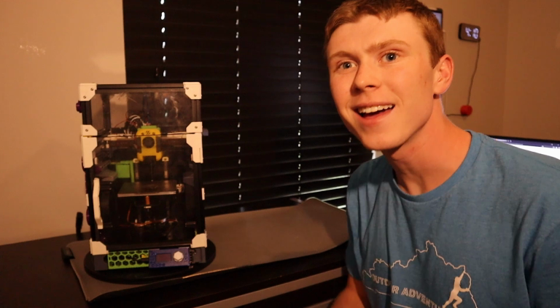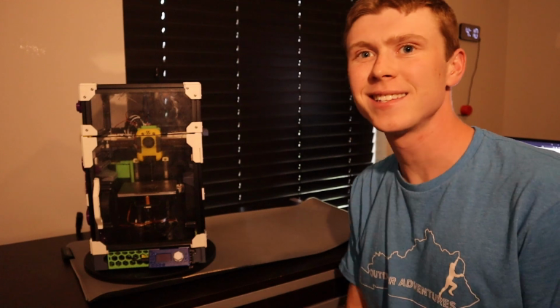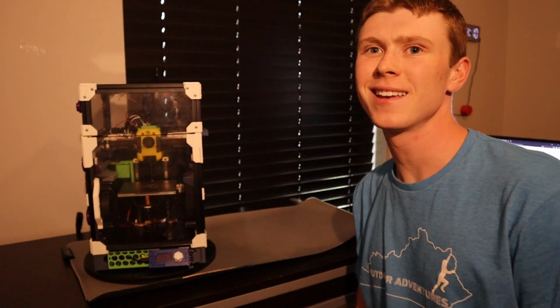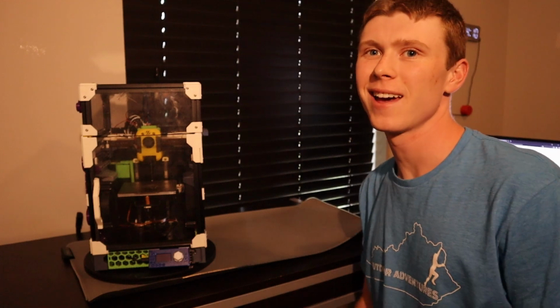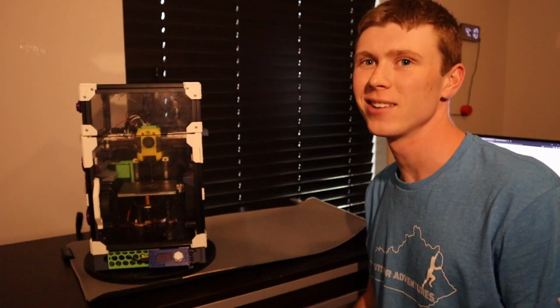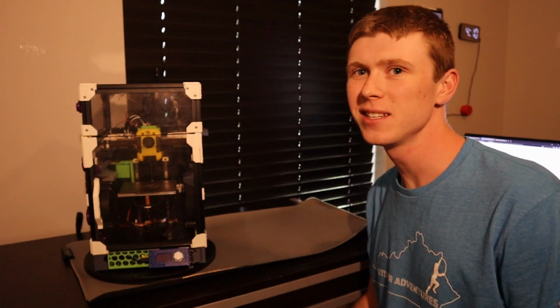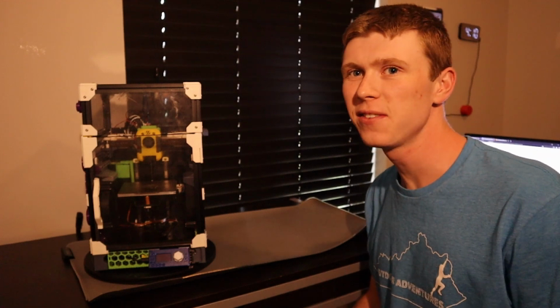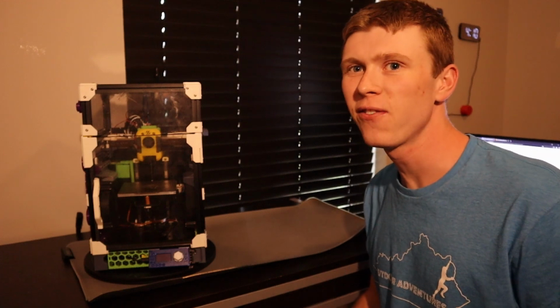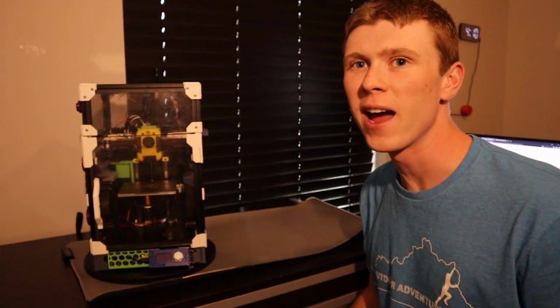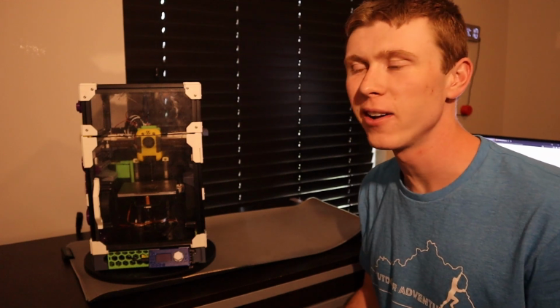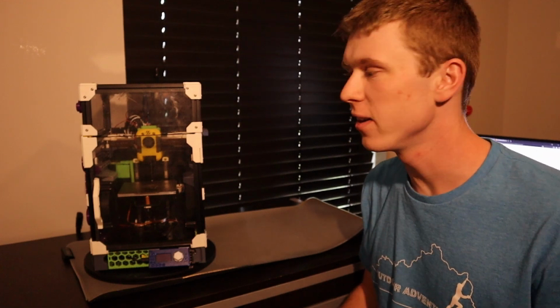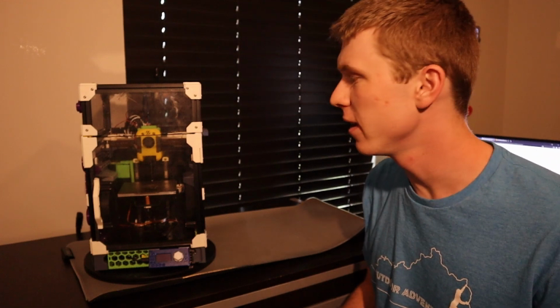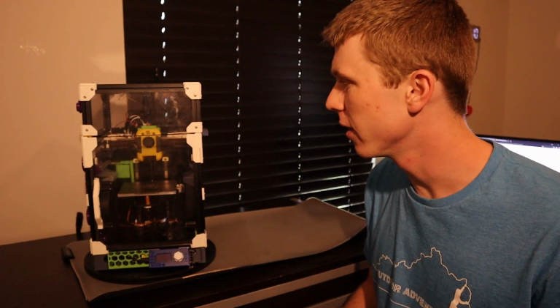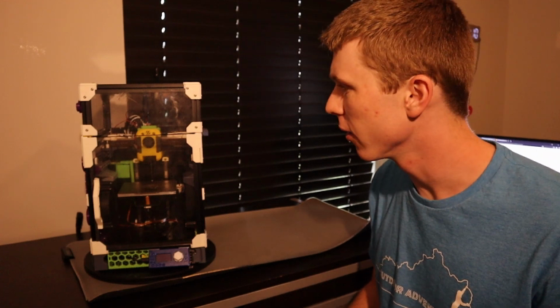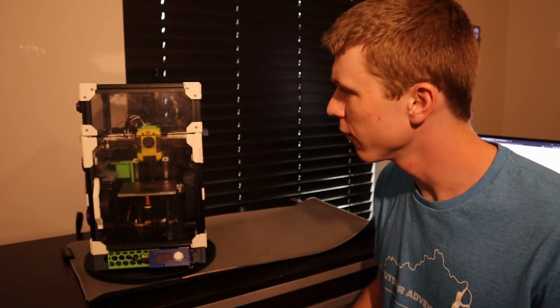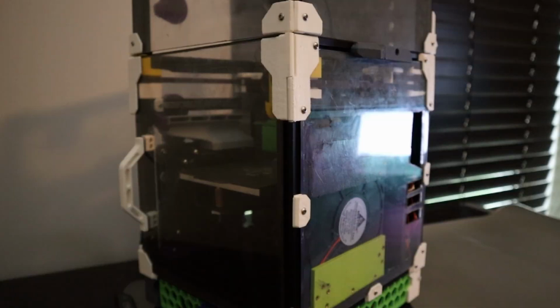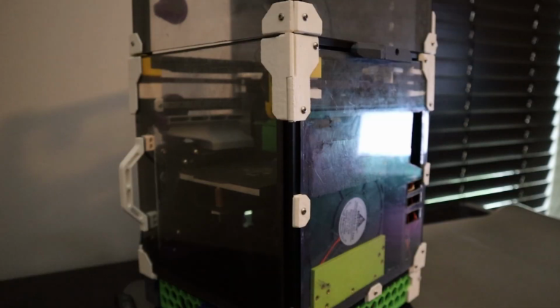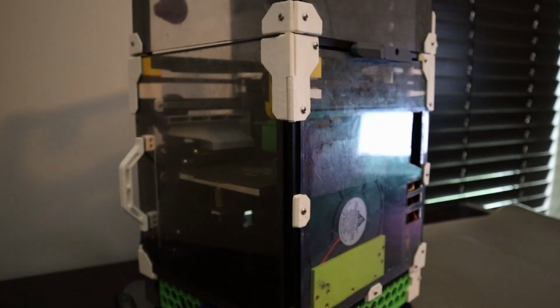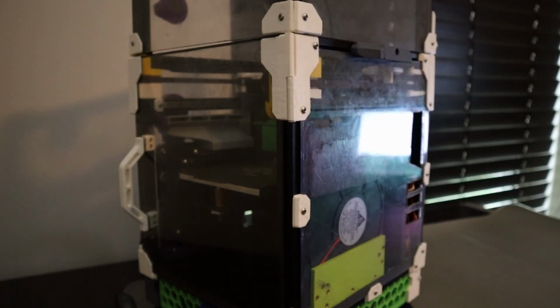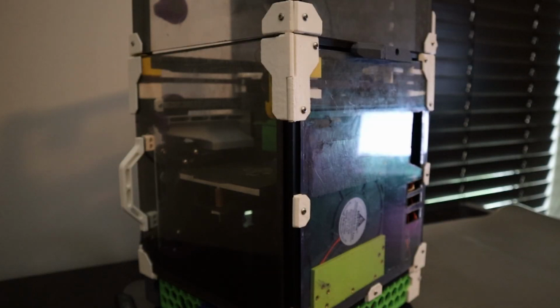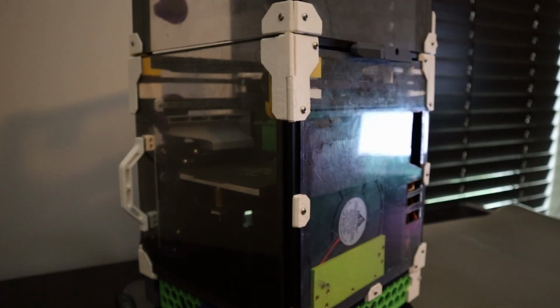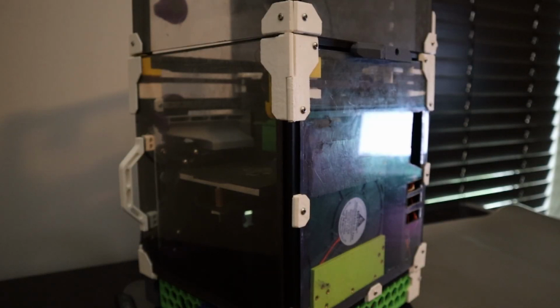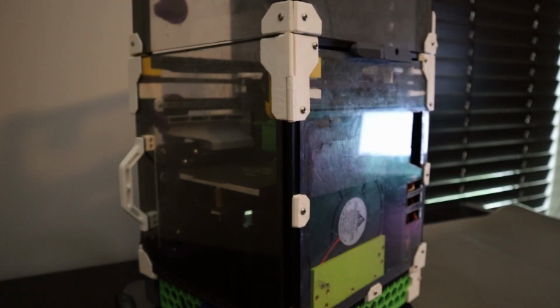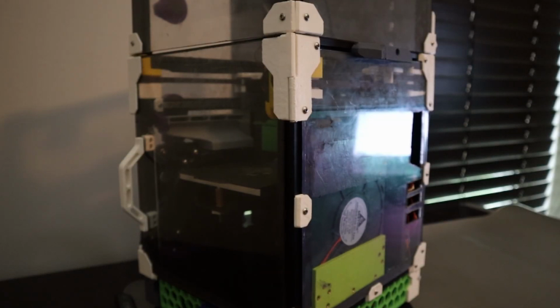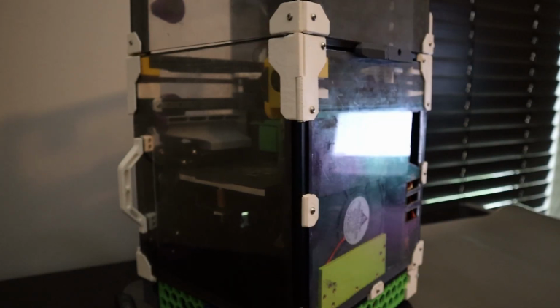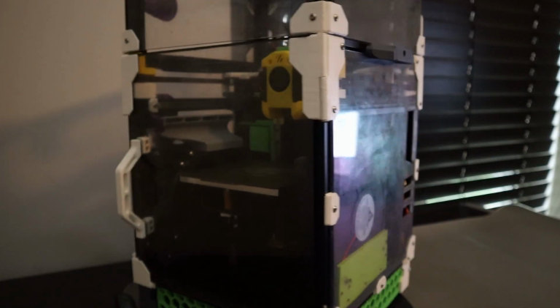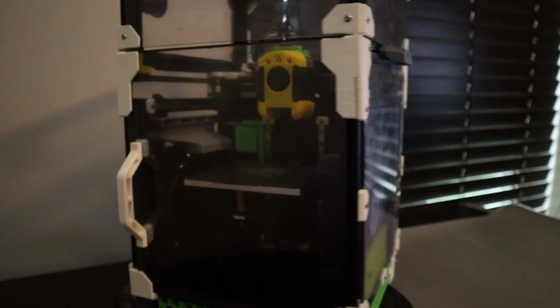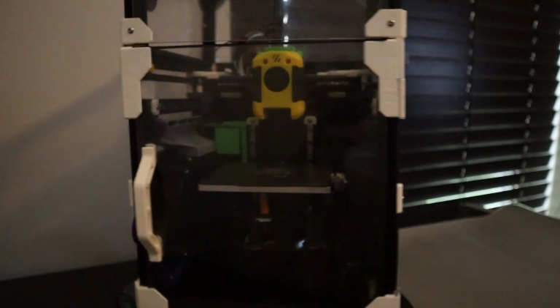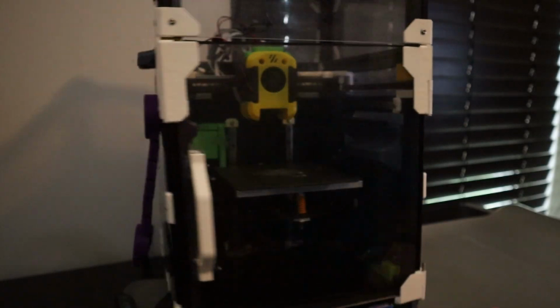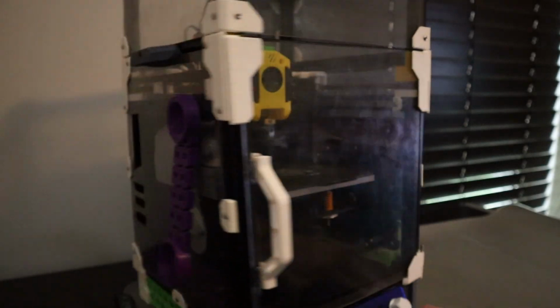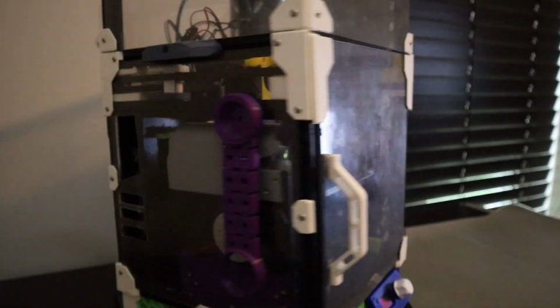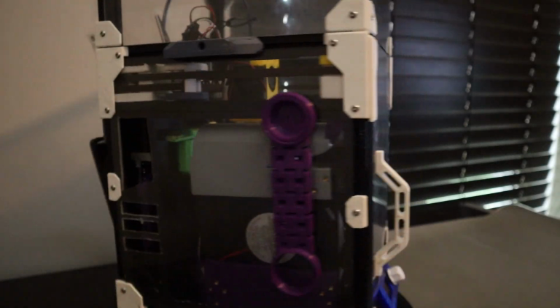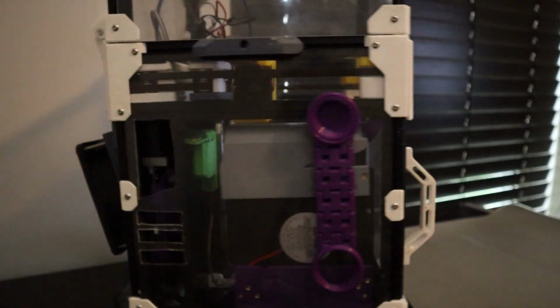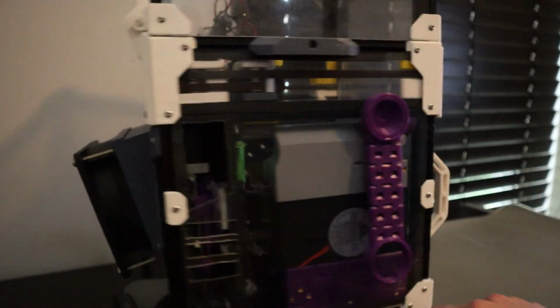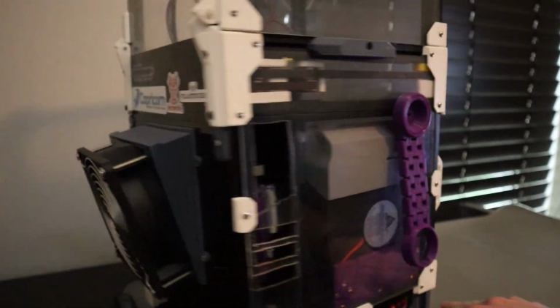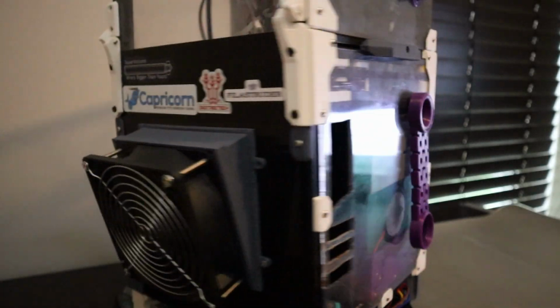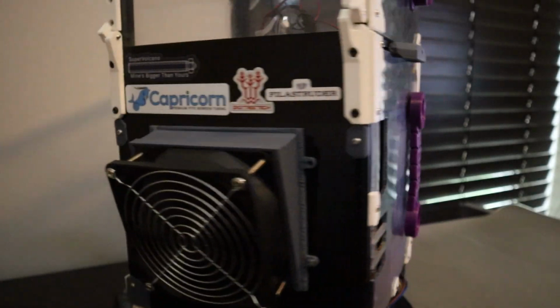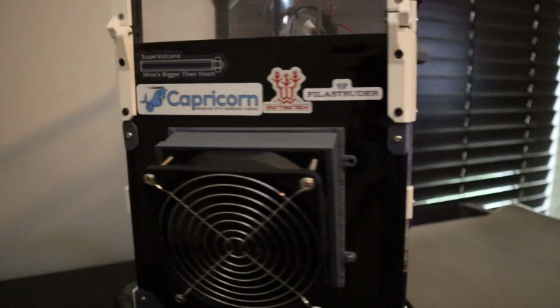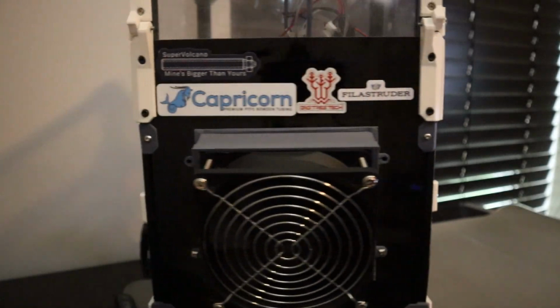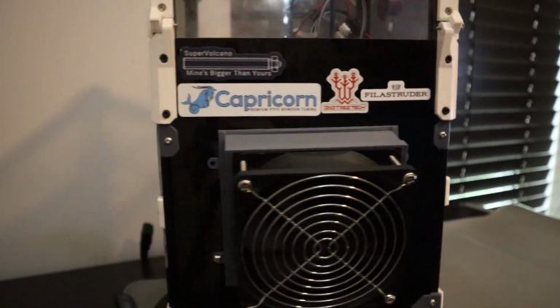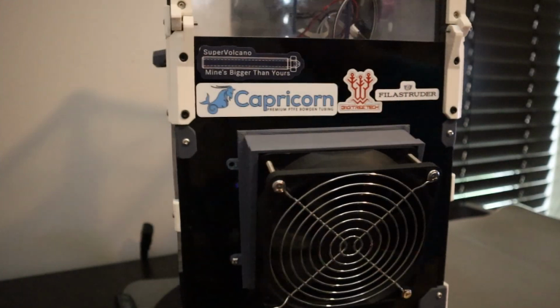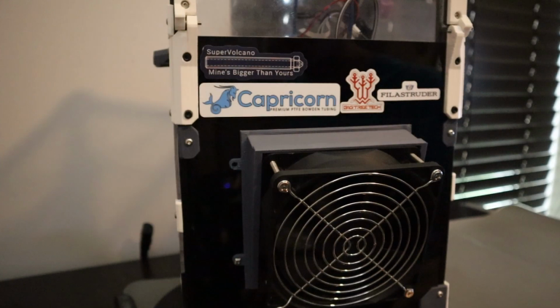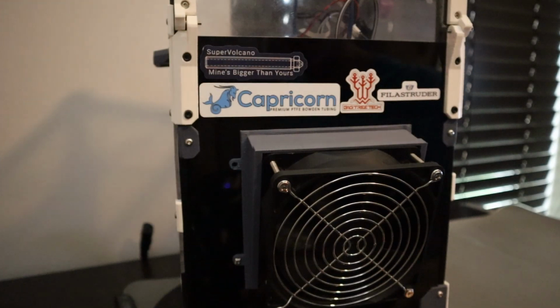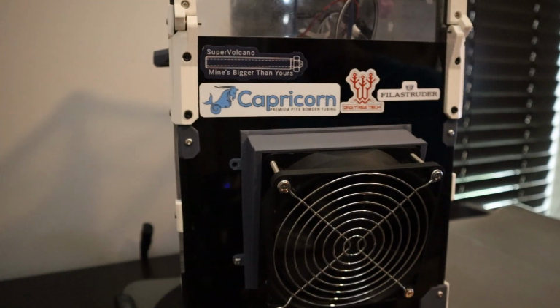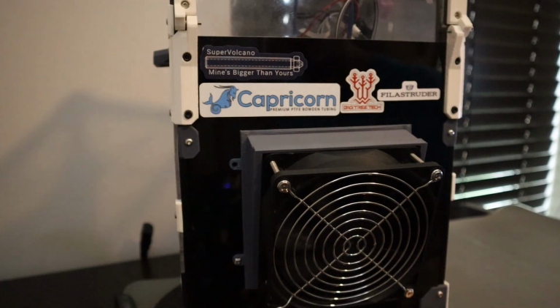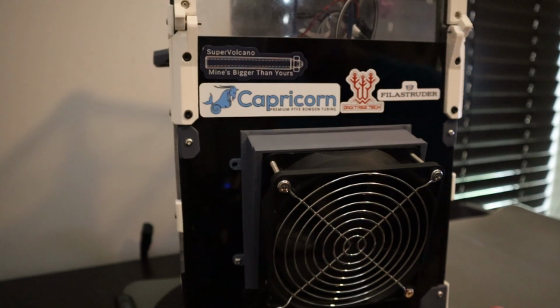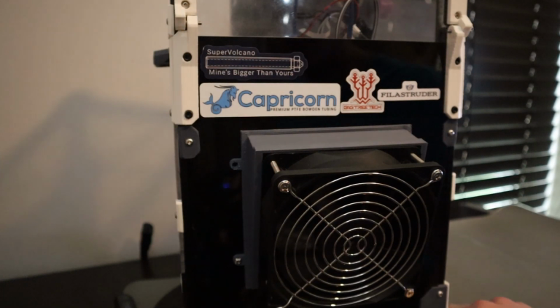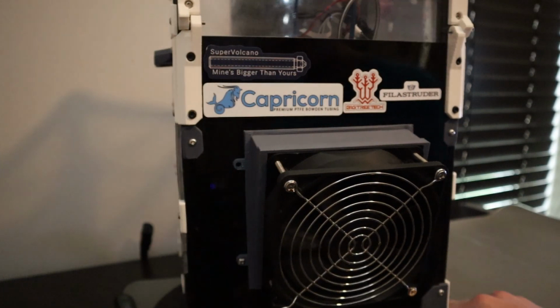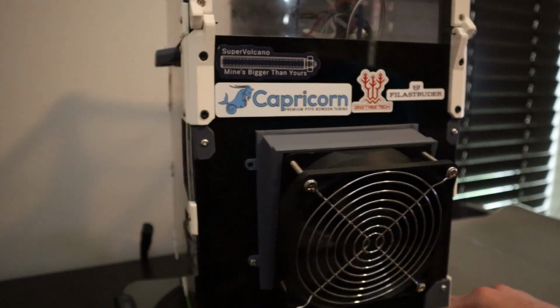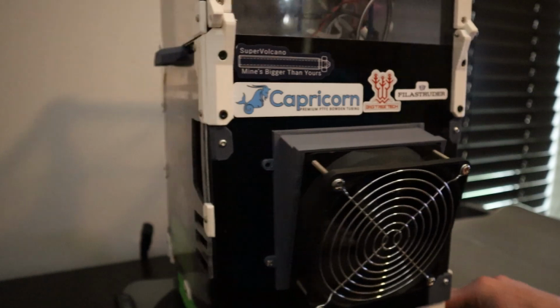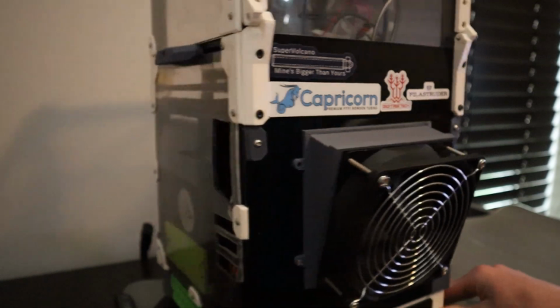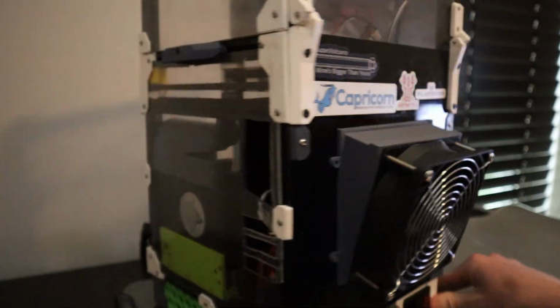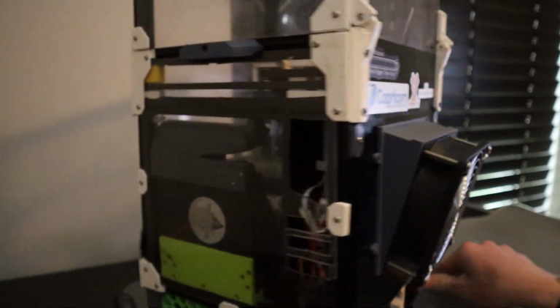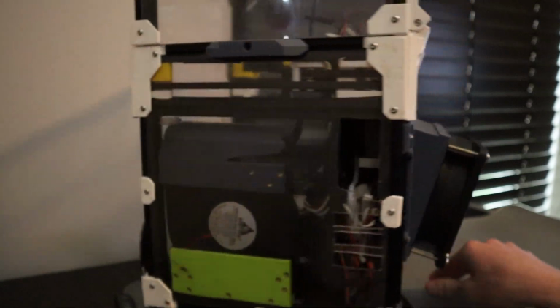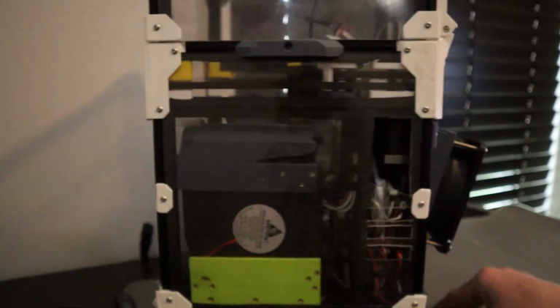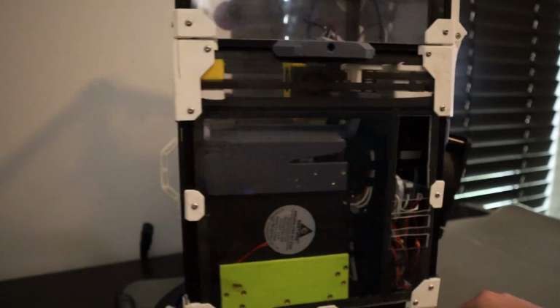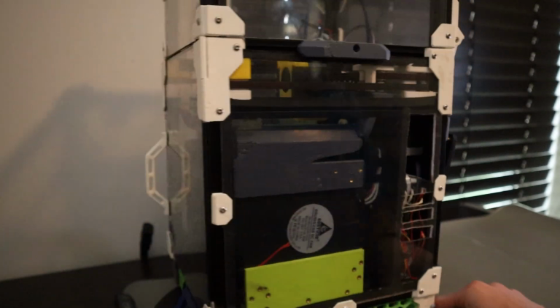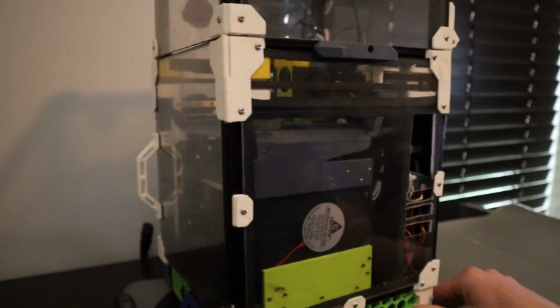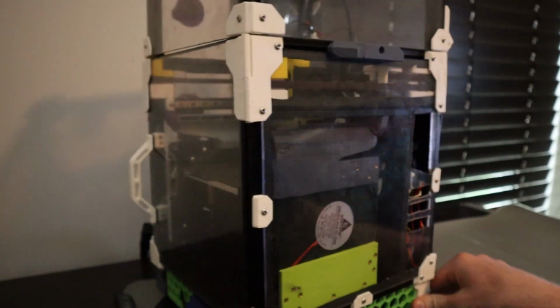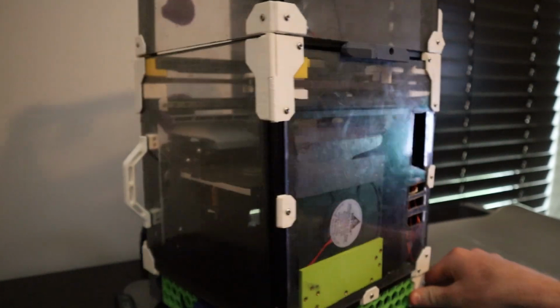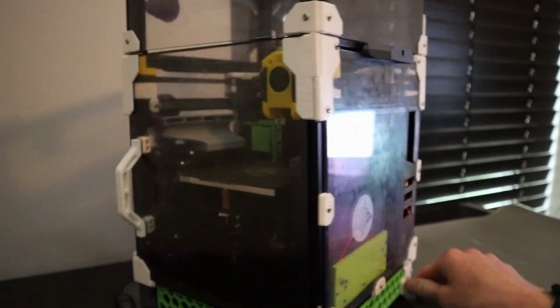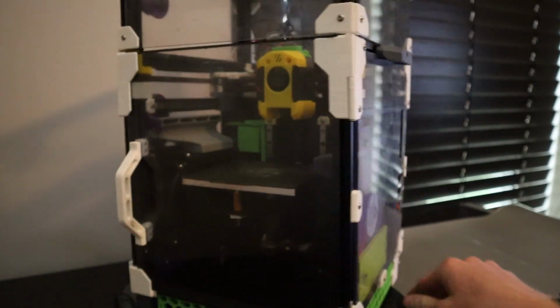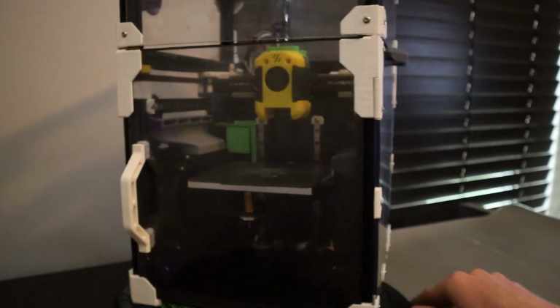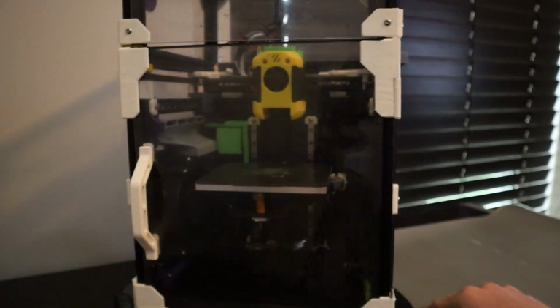Guys and gals, it's finally here. From lightweight handle to cooling panel, here's everything you need to know about my Voron V0 cooling system.